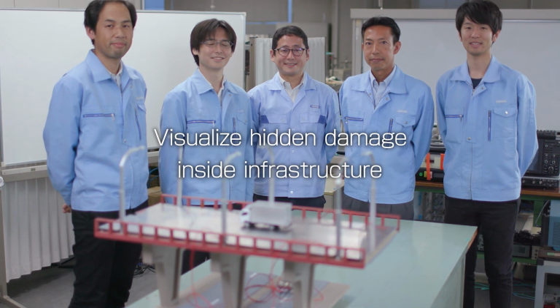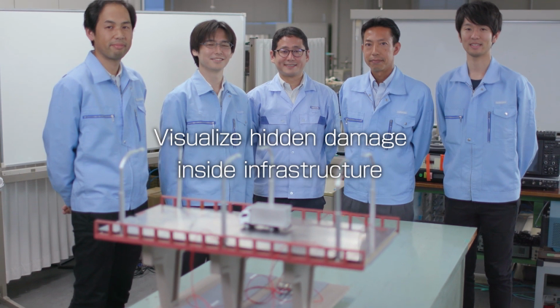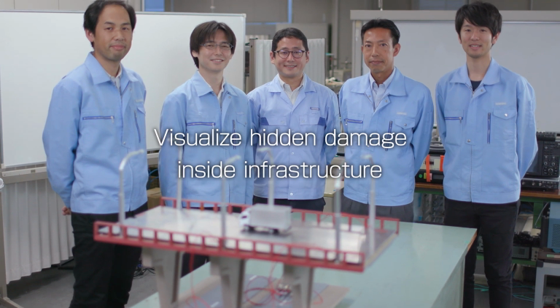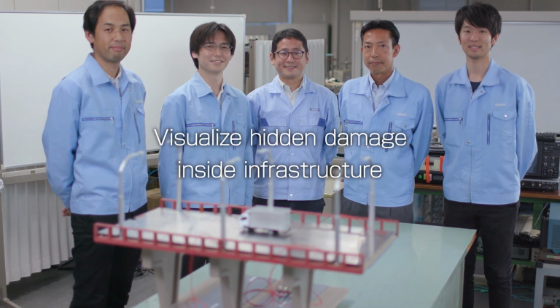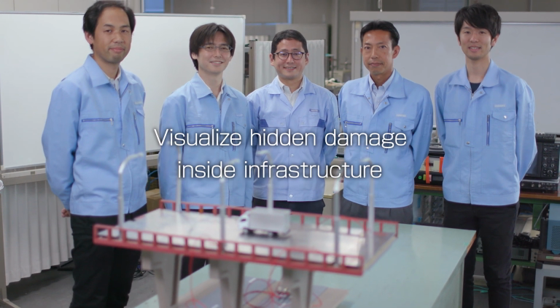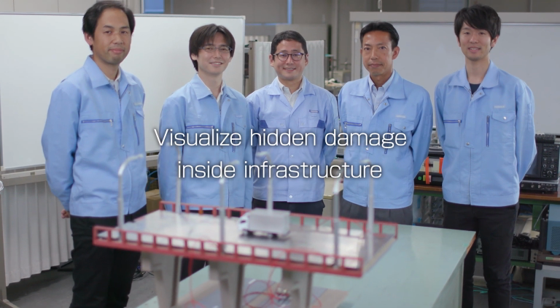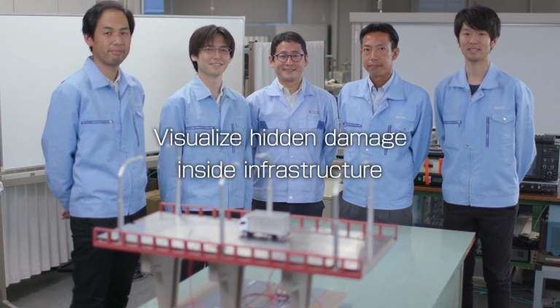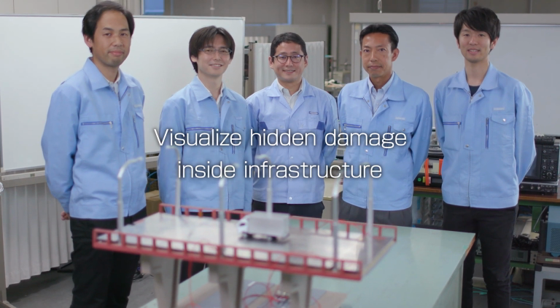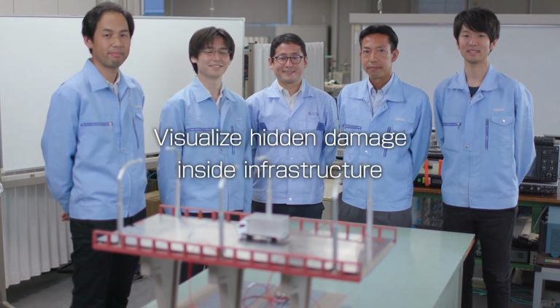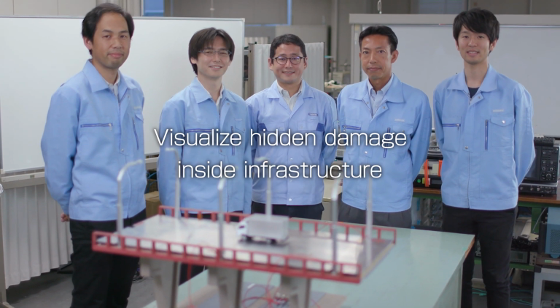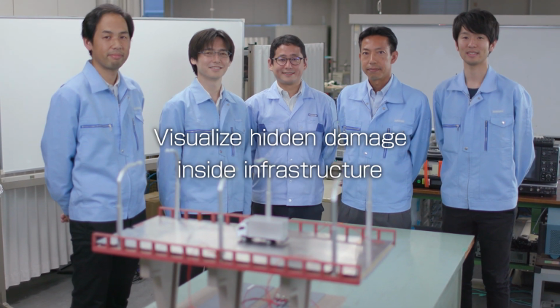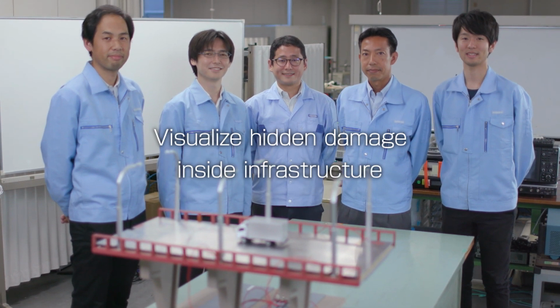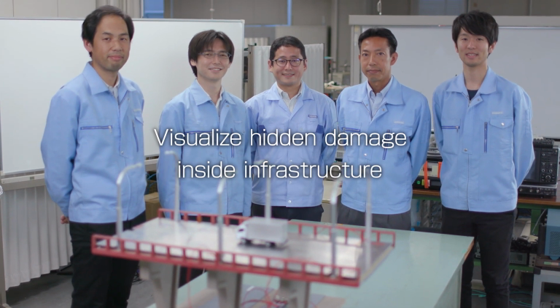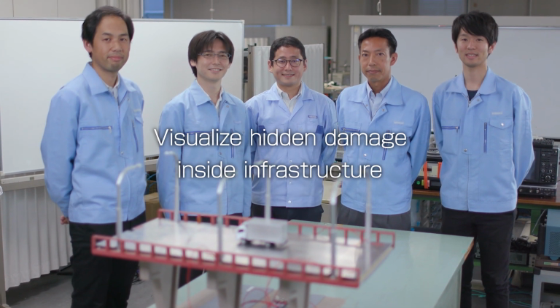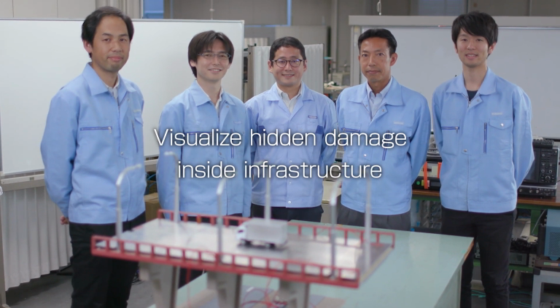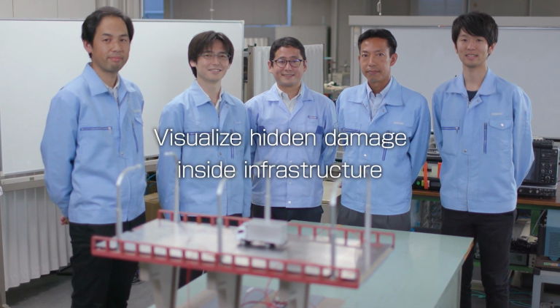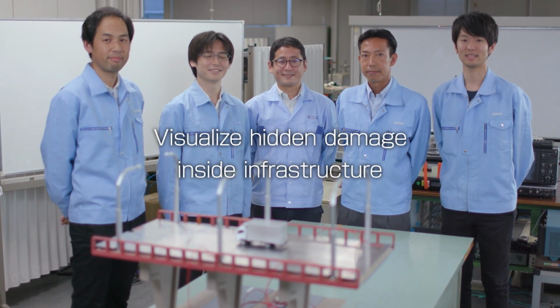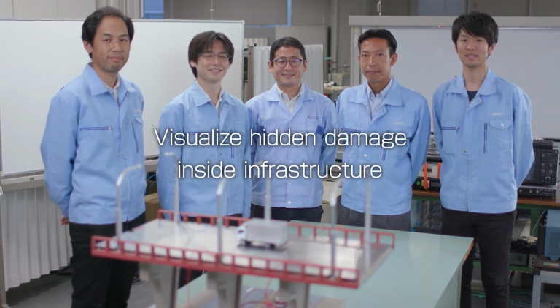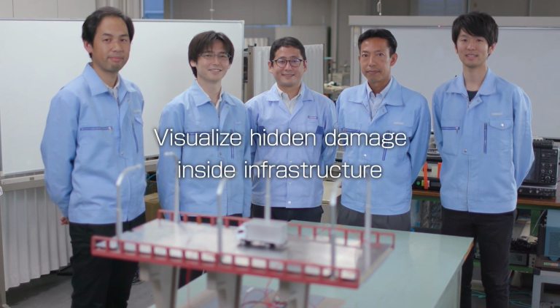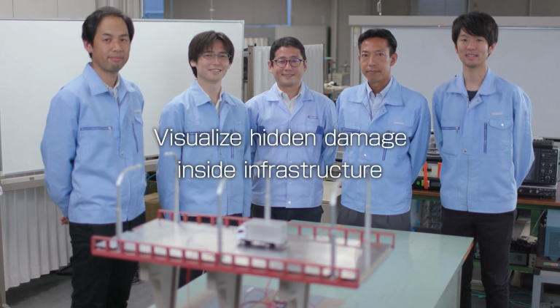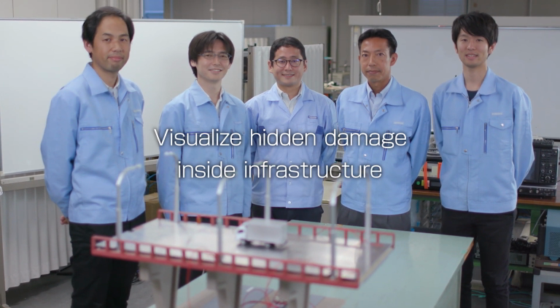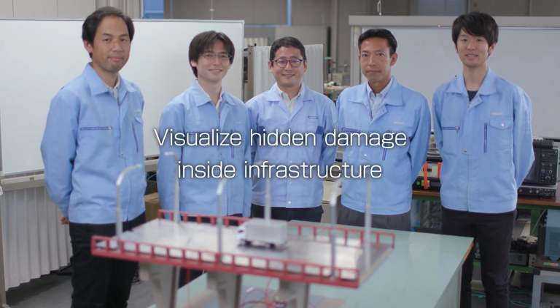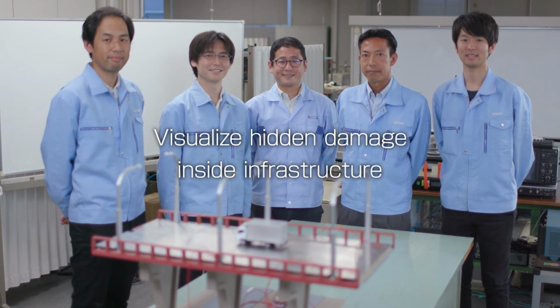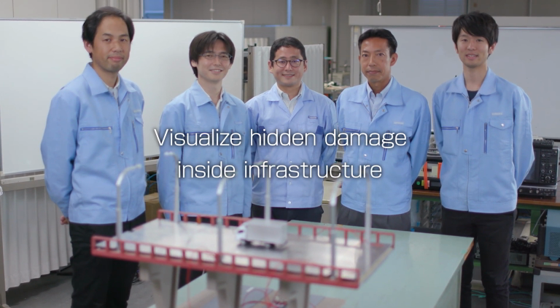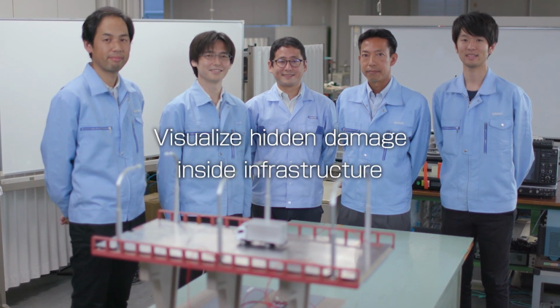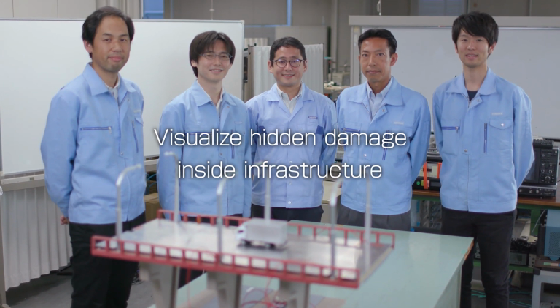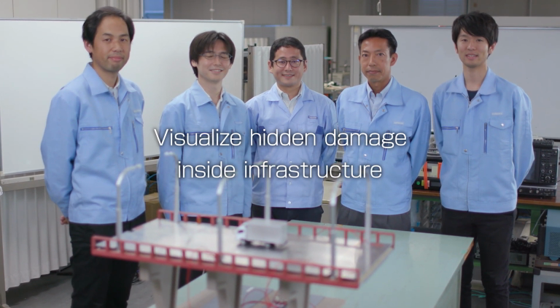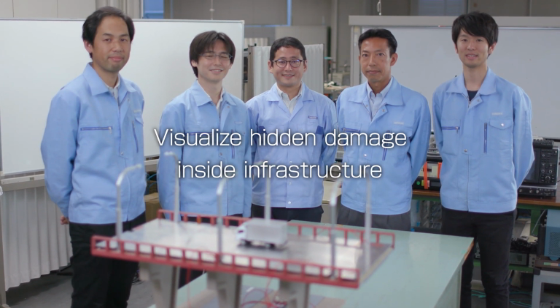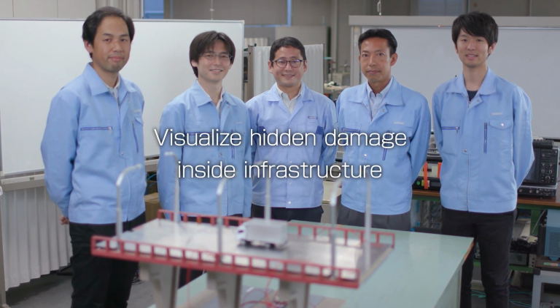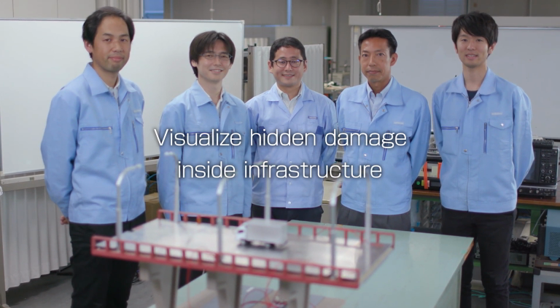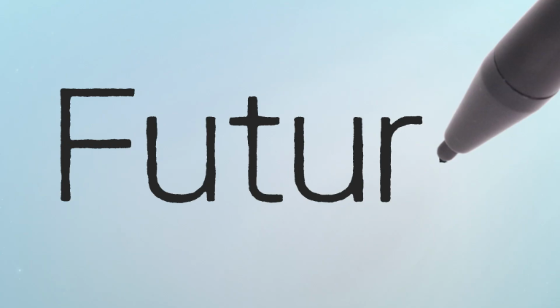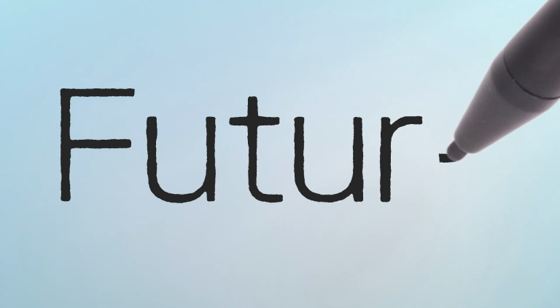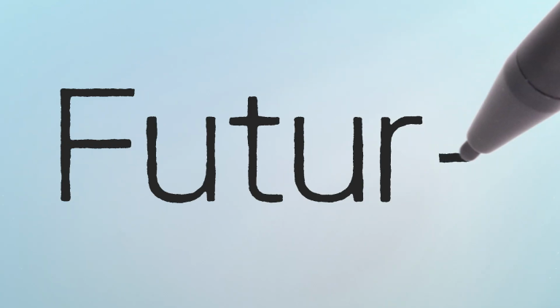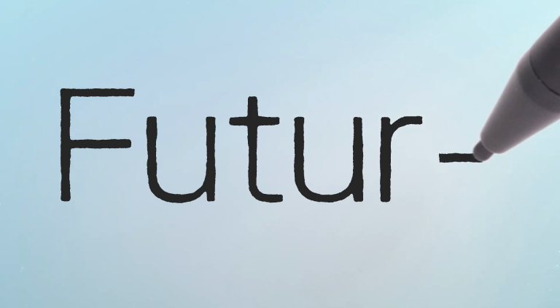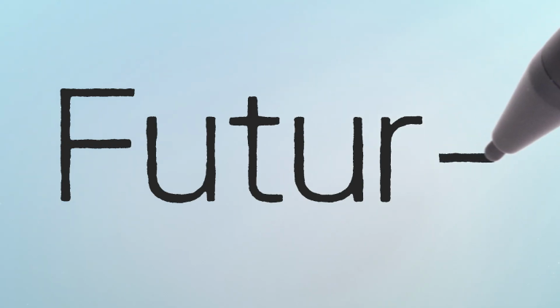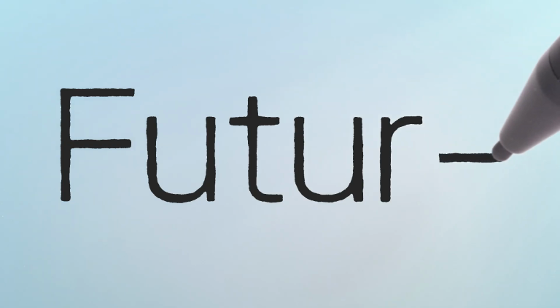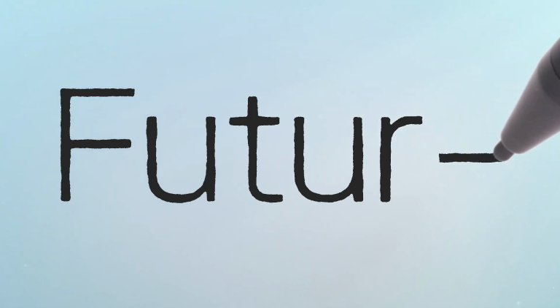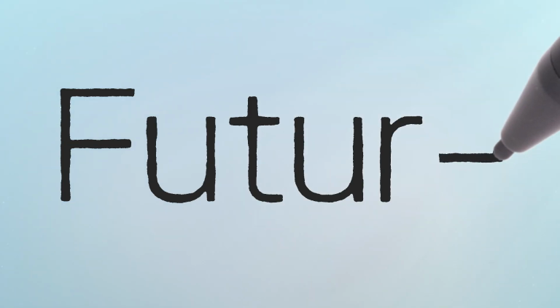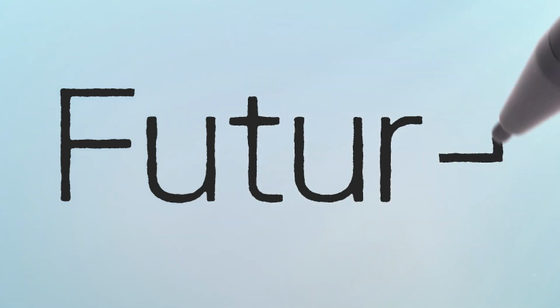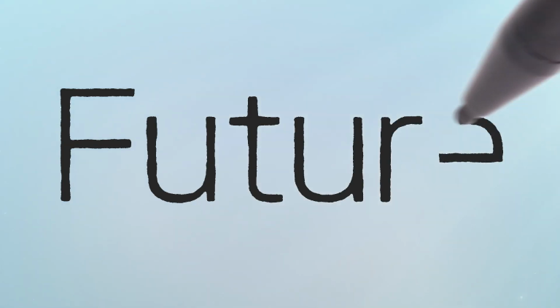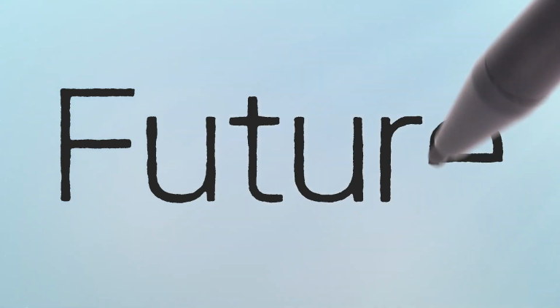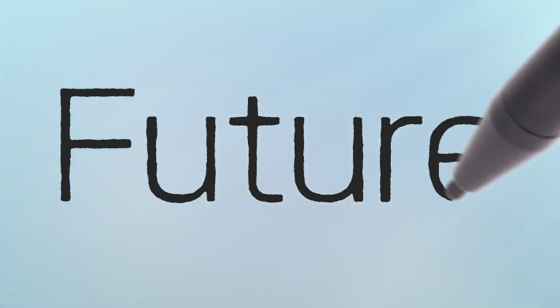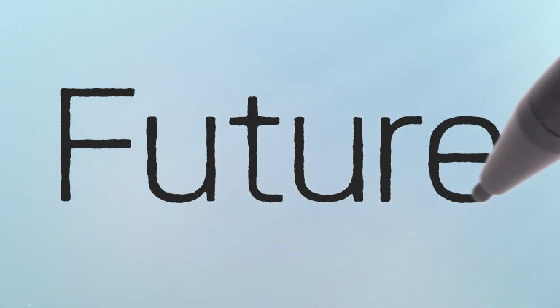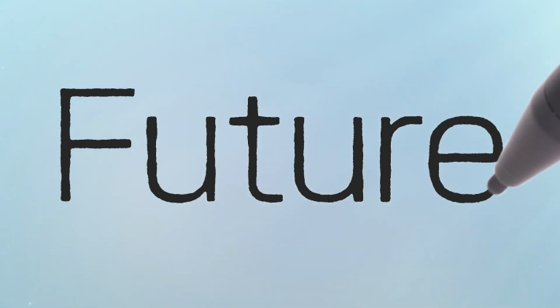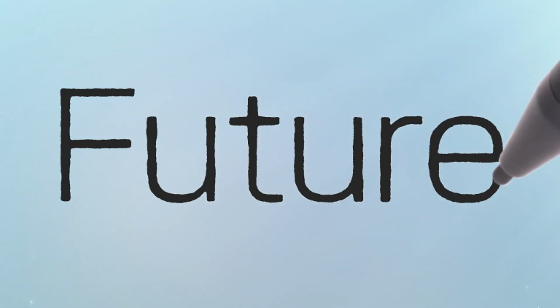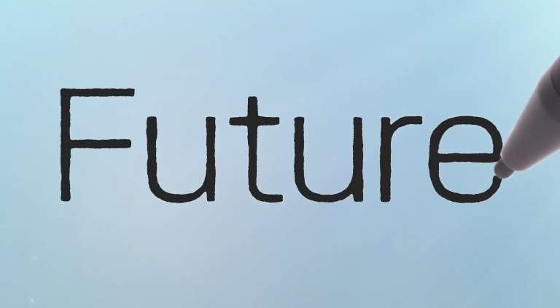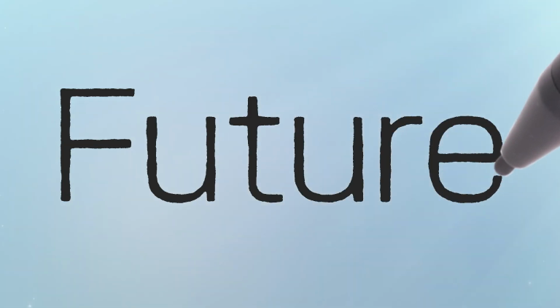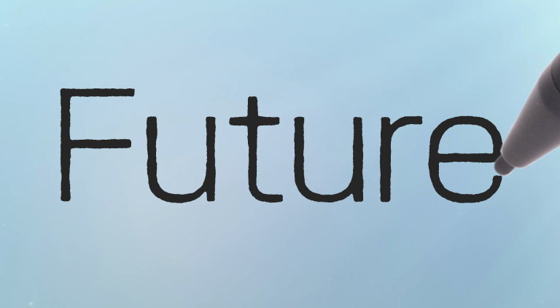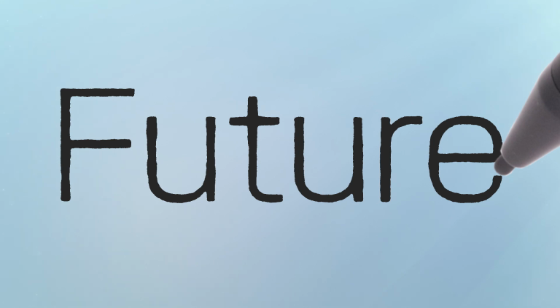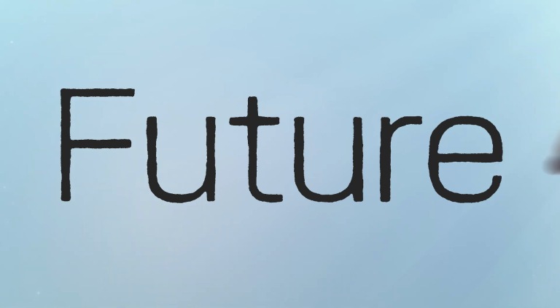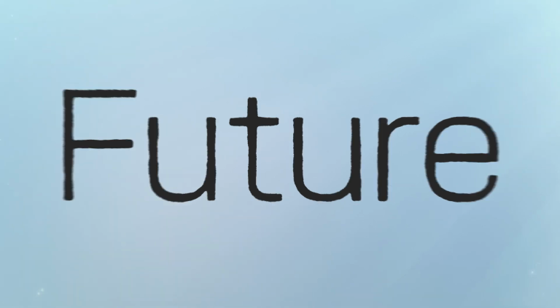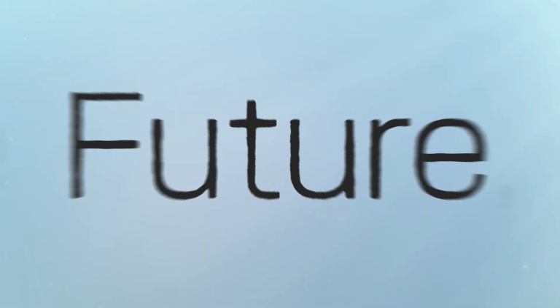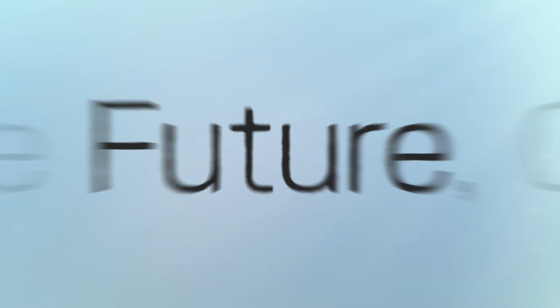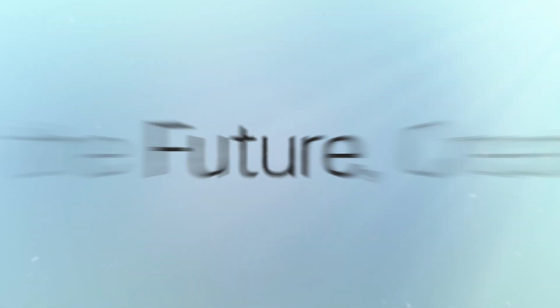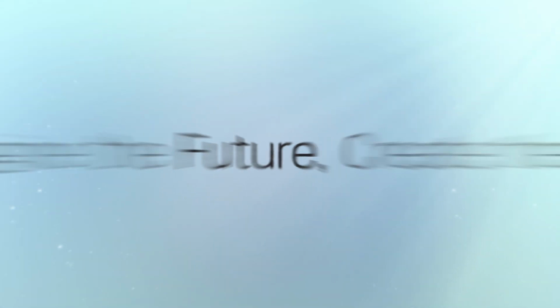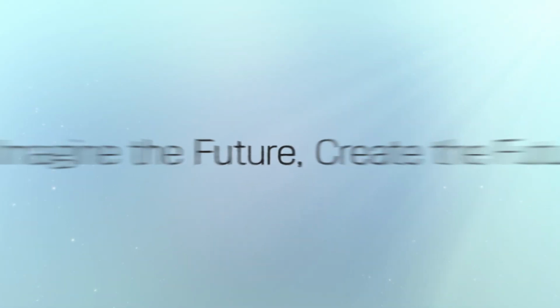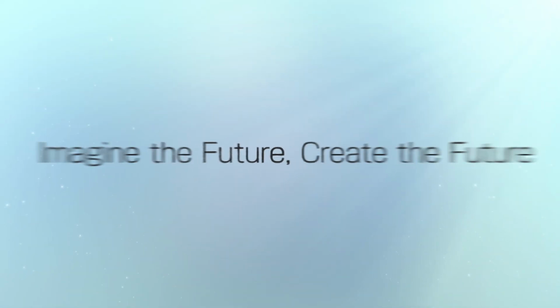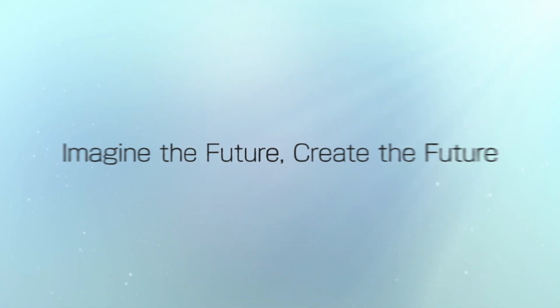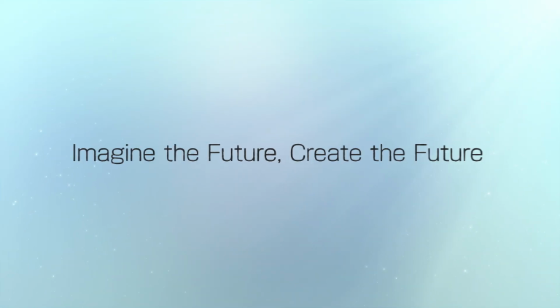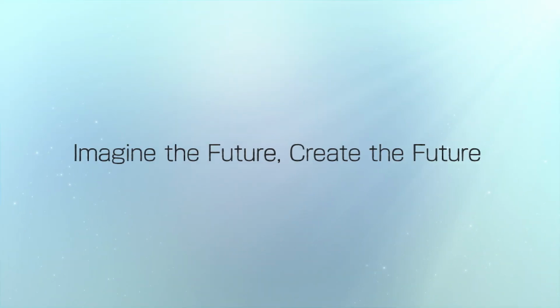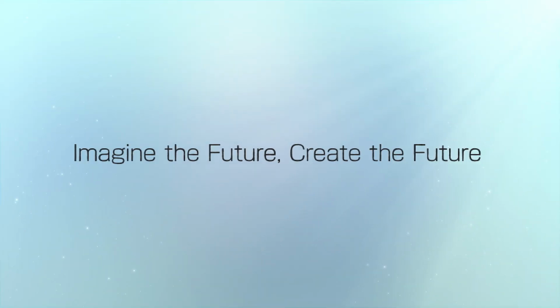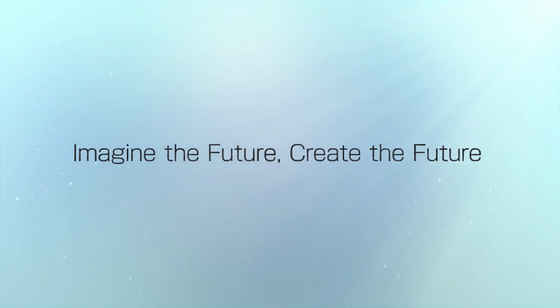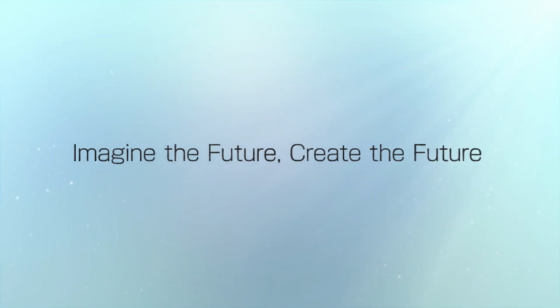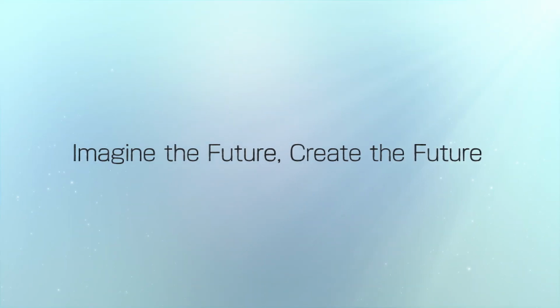Toshiba Technology. Imagine the future. Create the future.